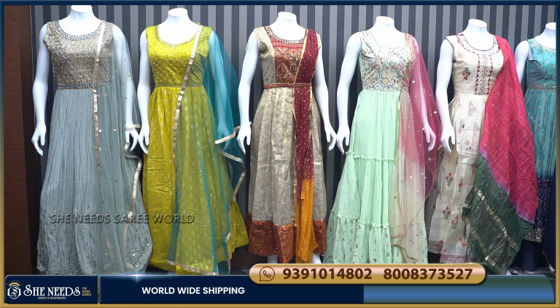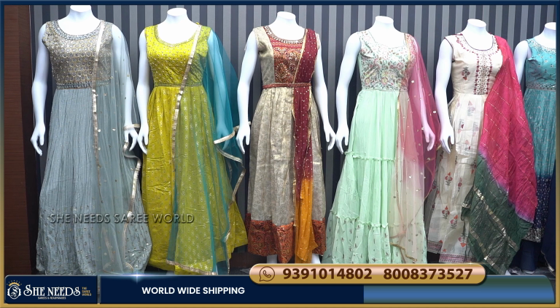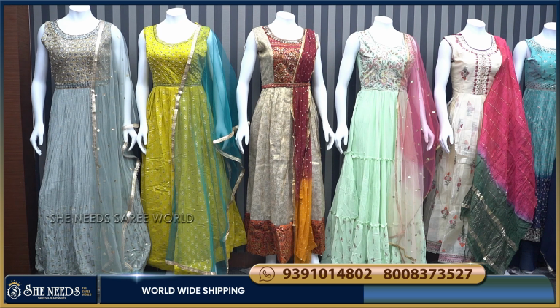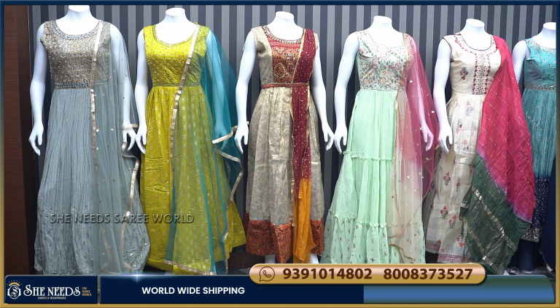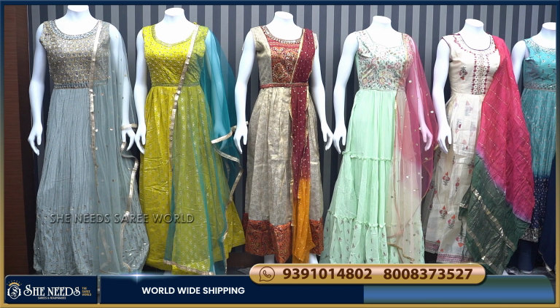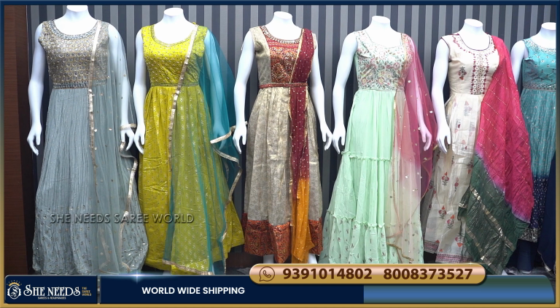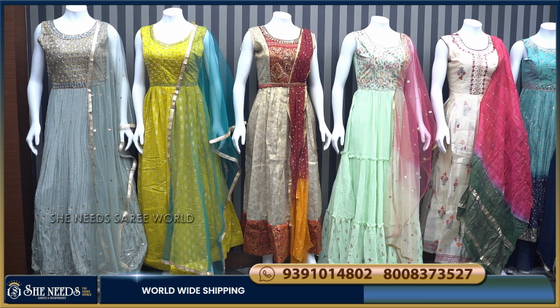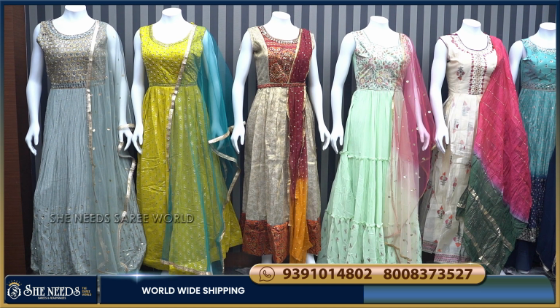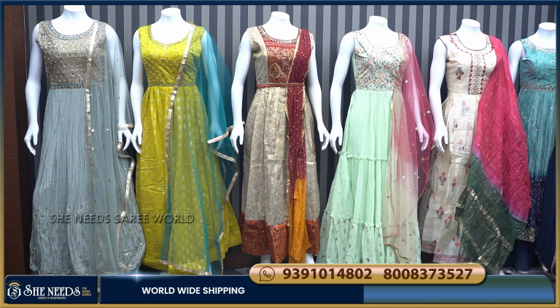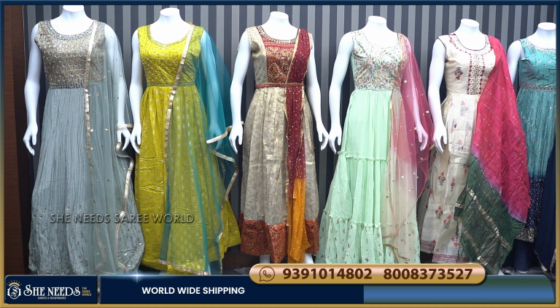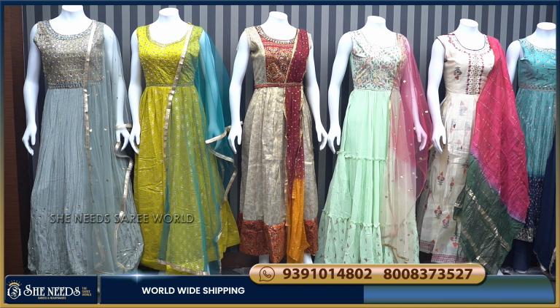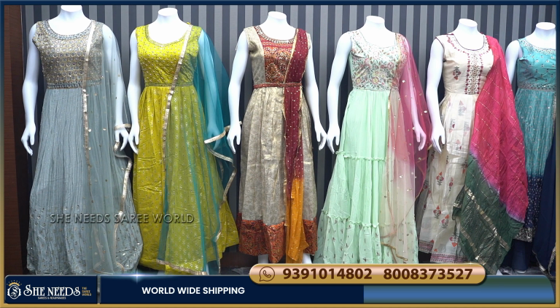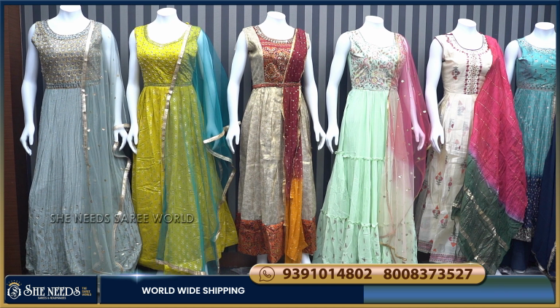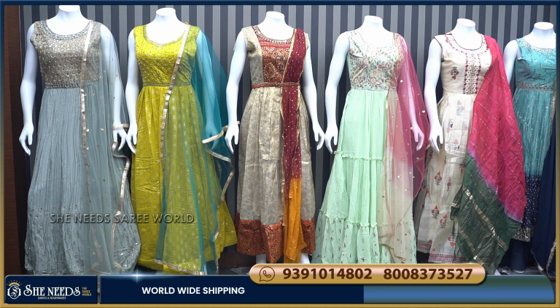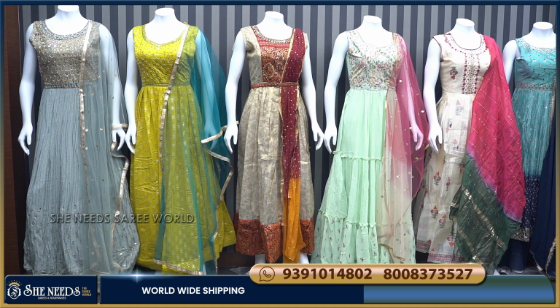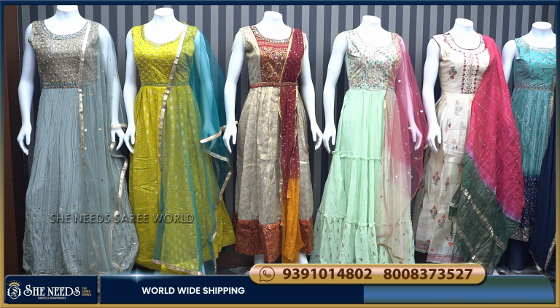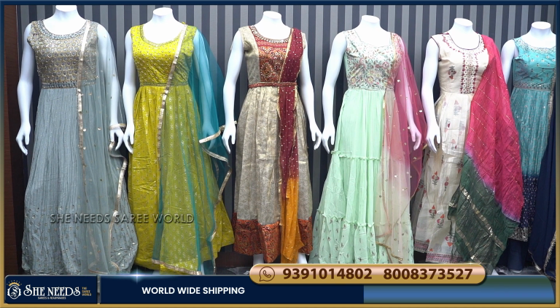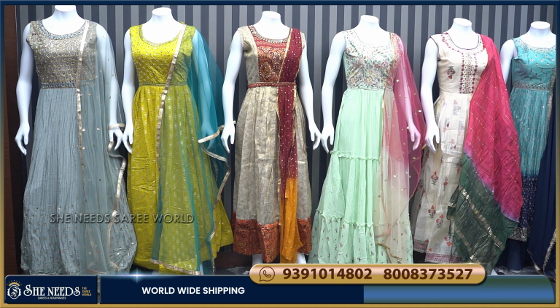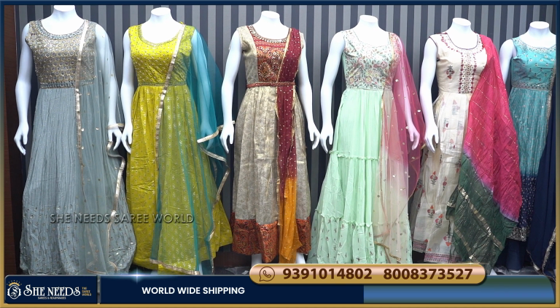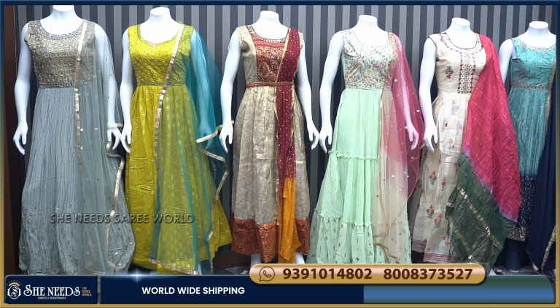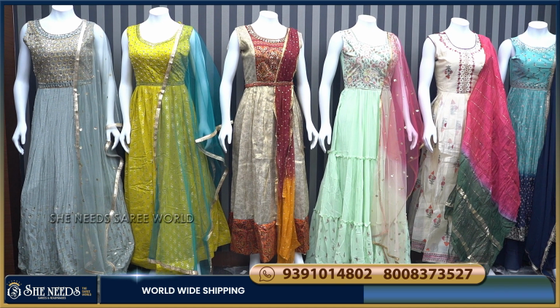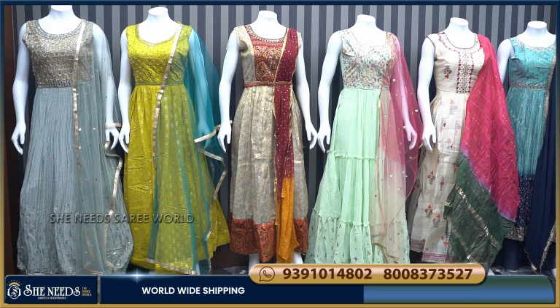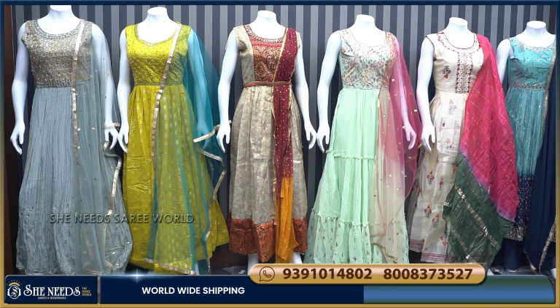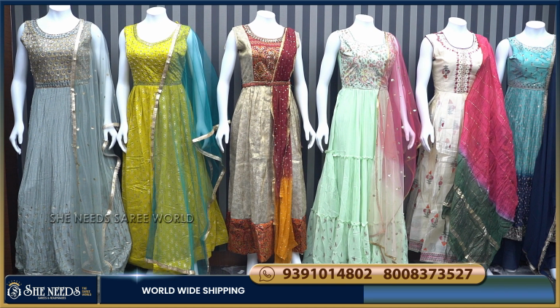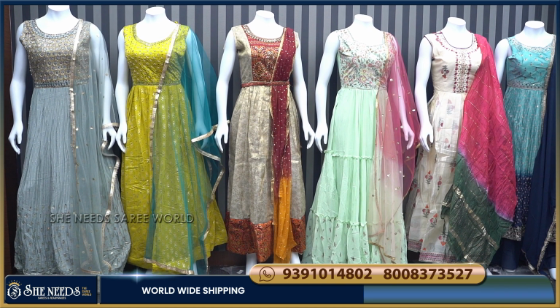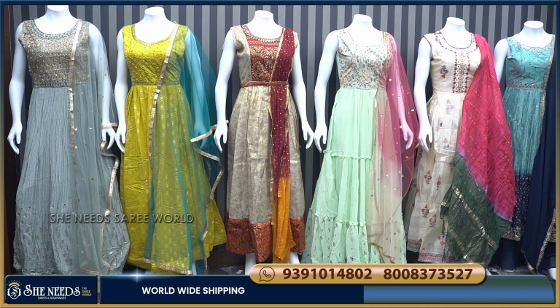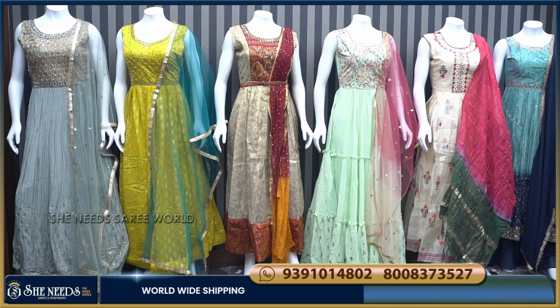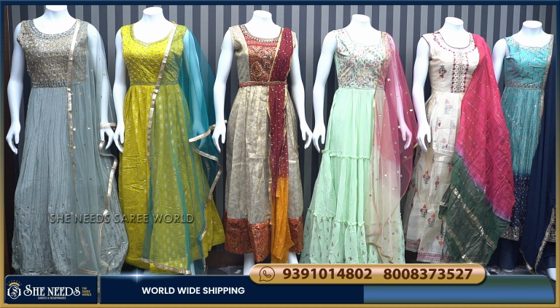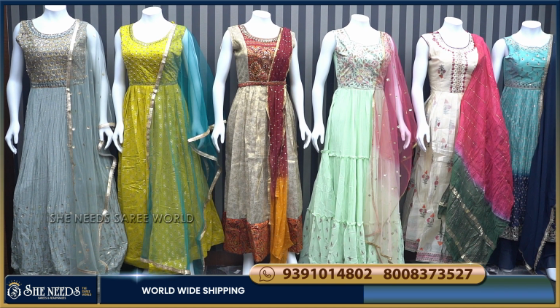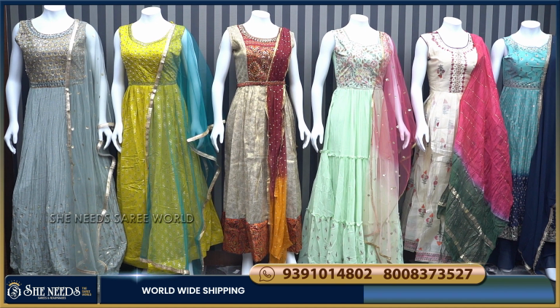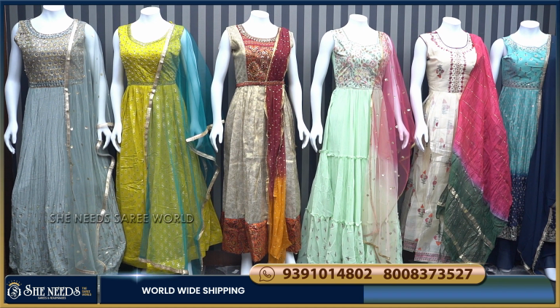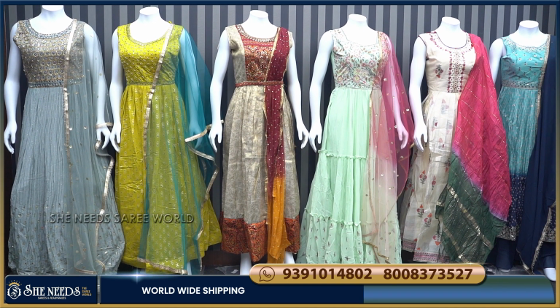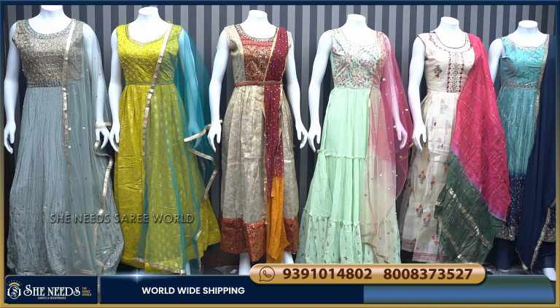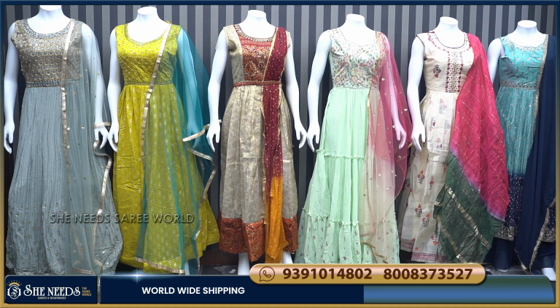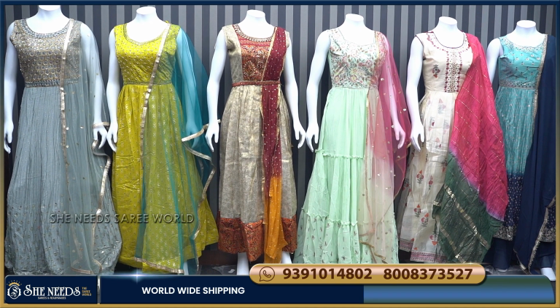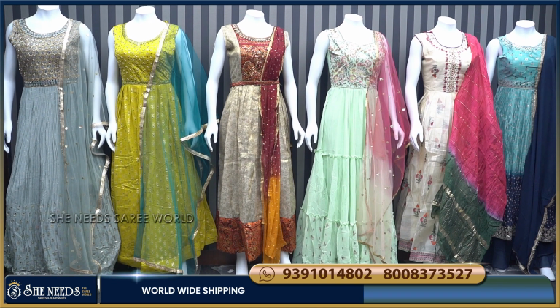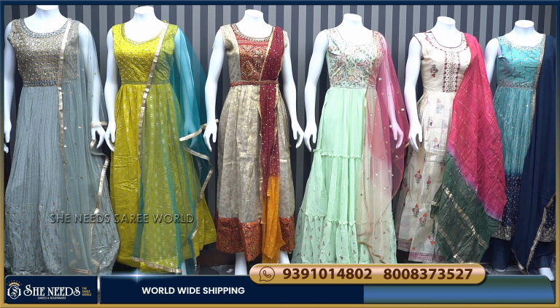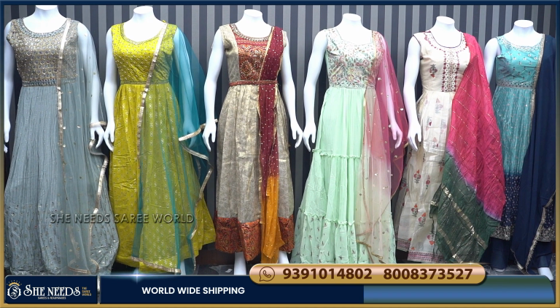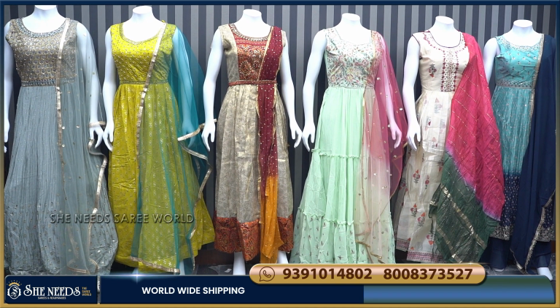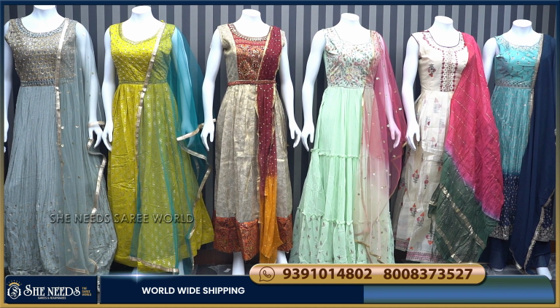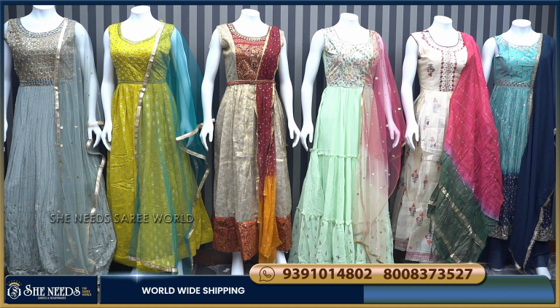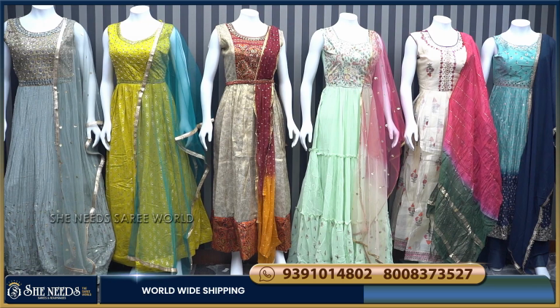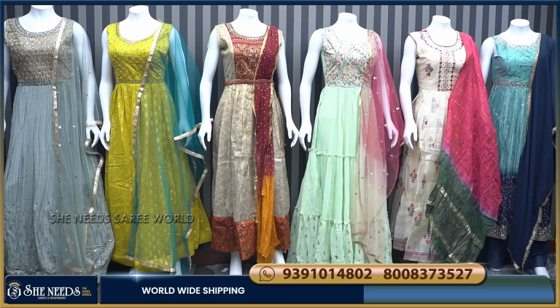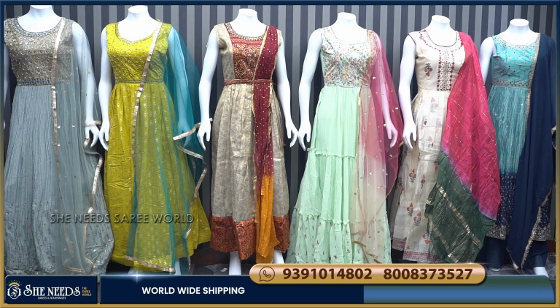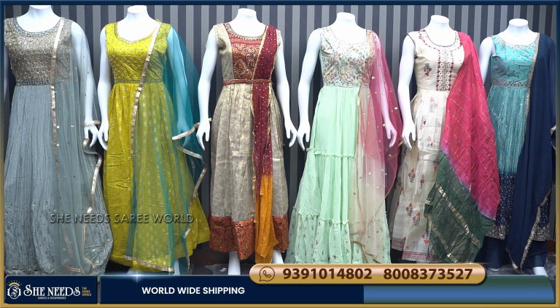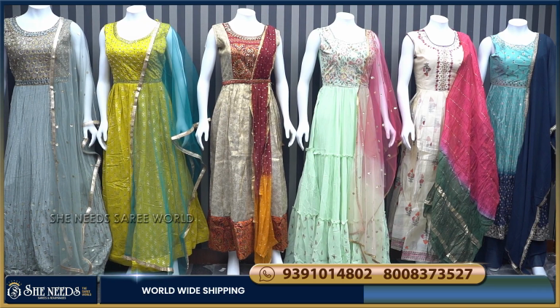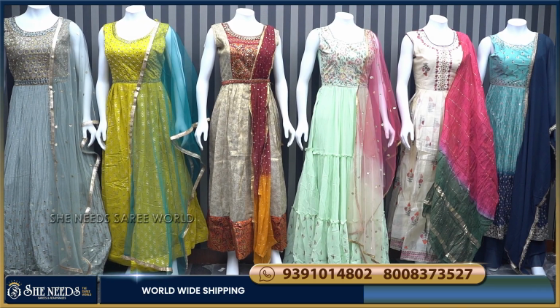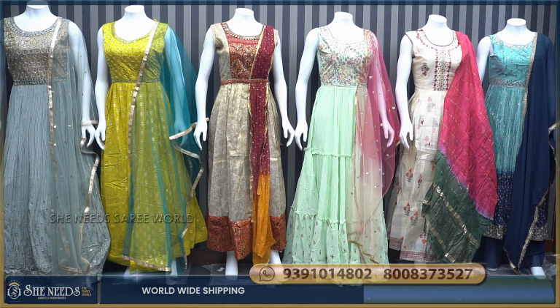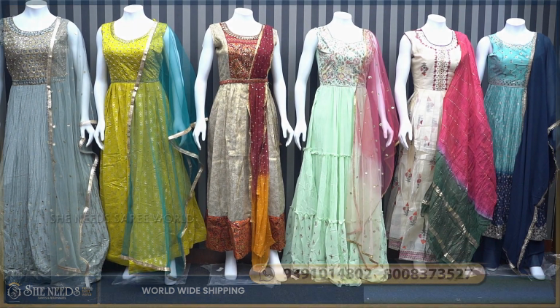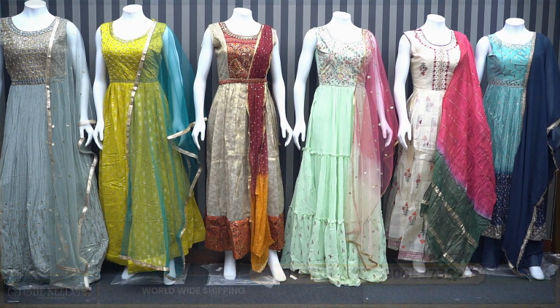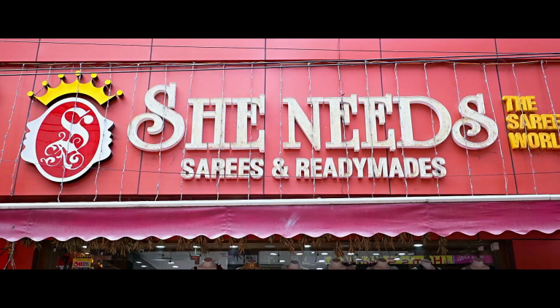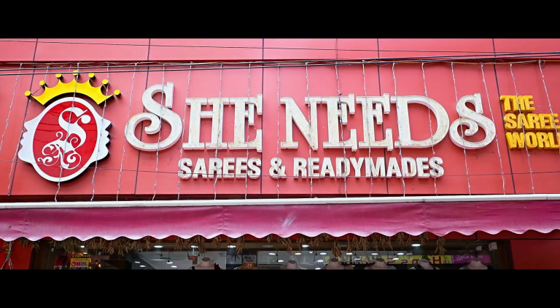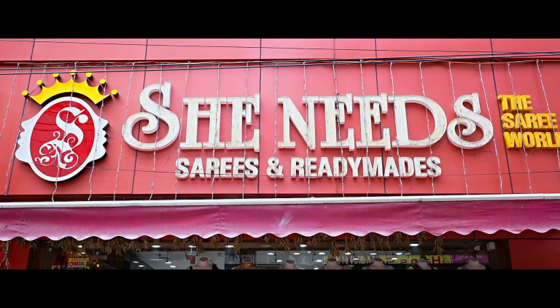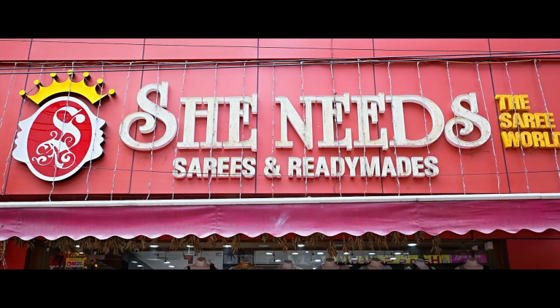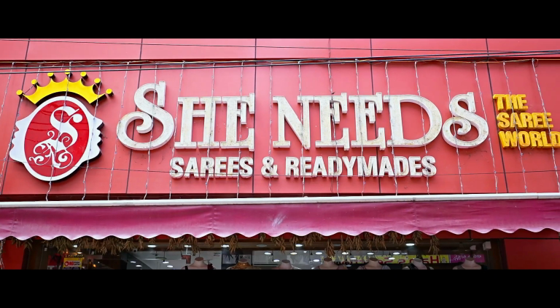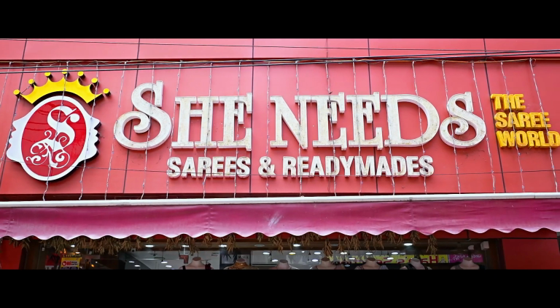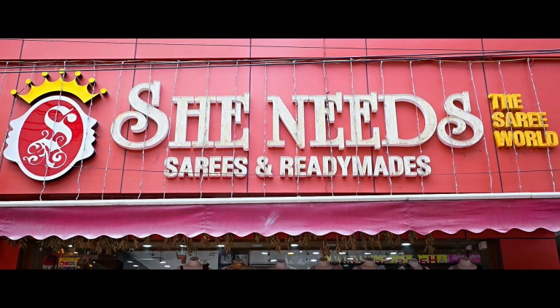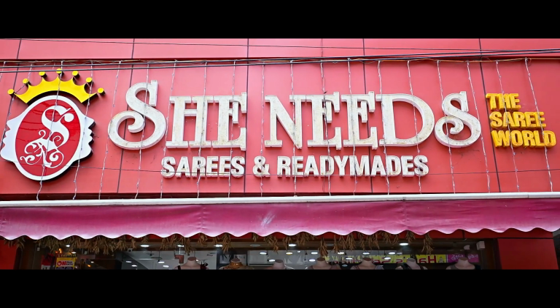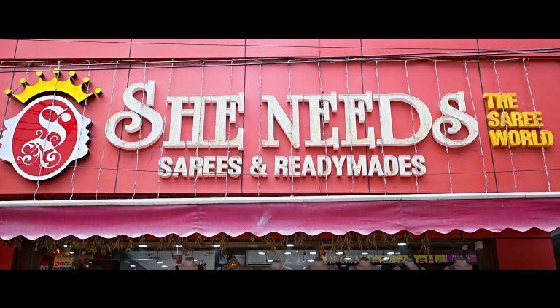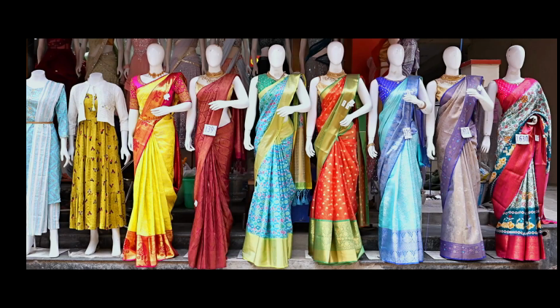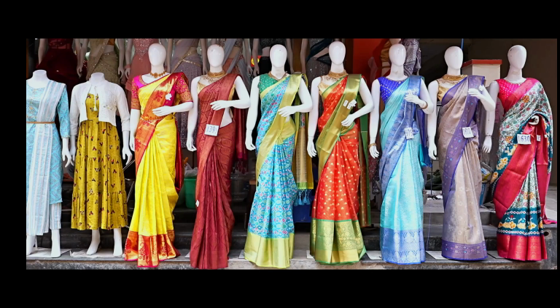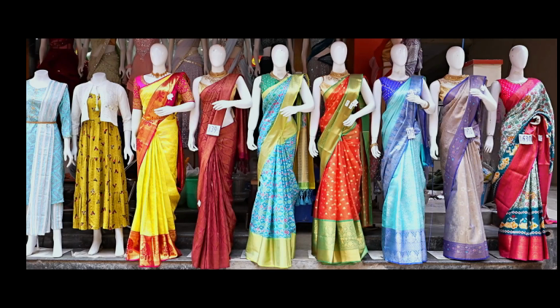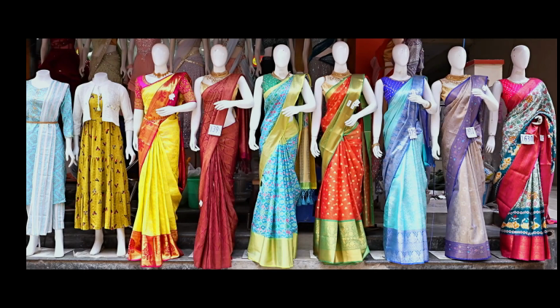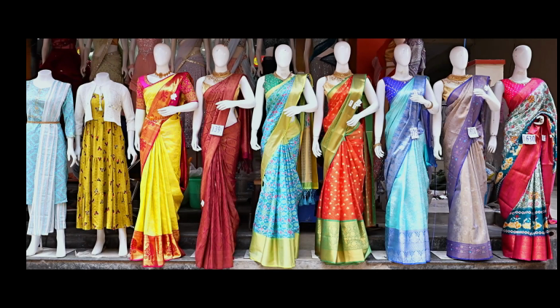Hi and welcome to She Needs. She Needs is a collection of long-lead dresses. I am going to show you the main brand in this collection.